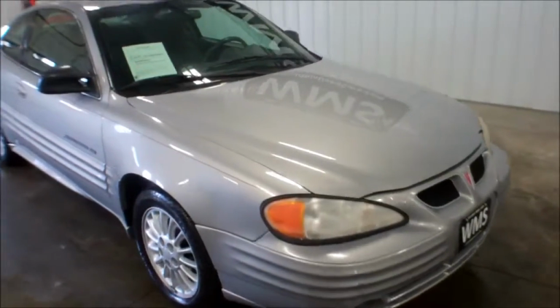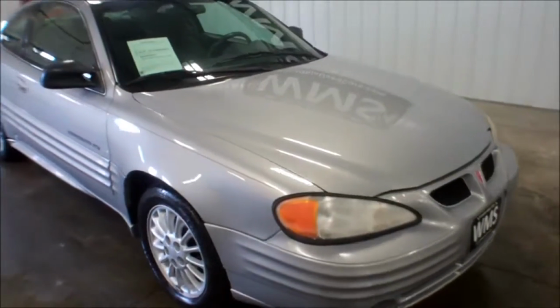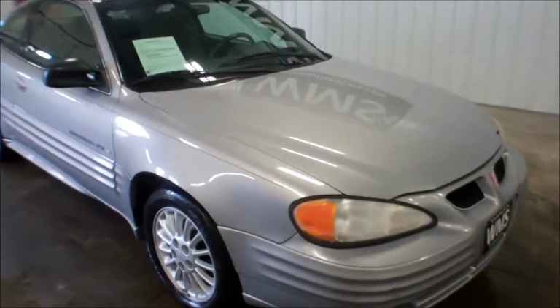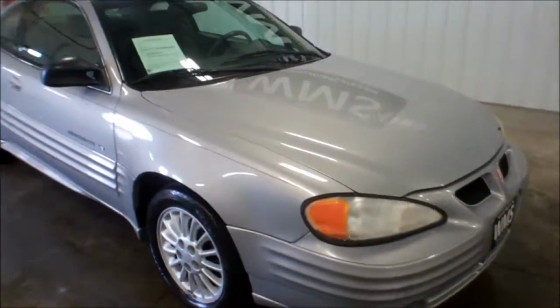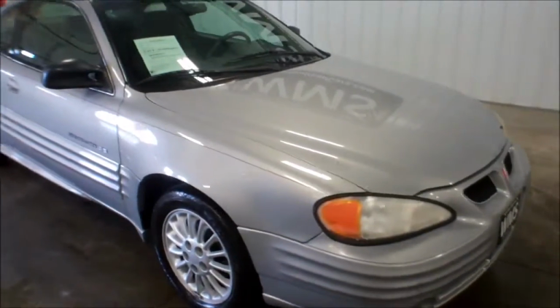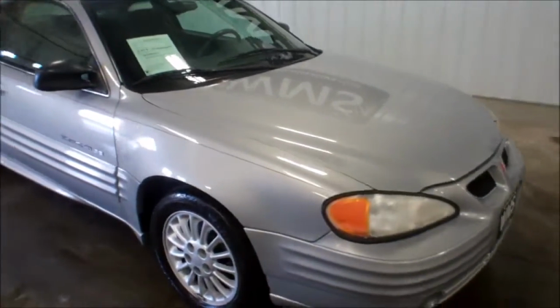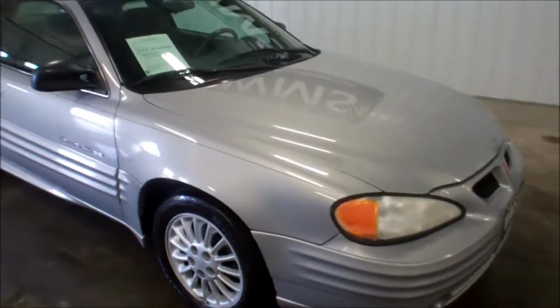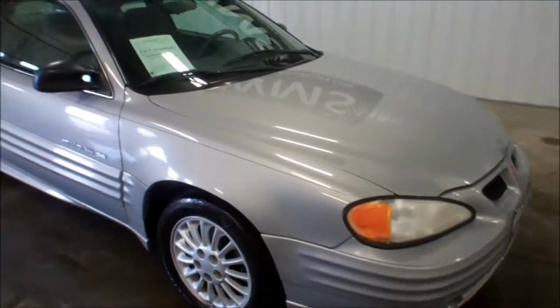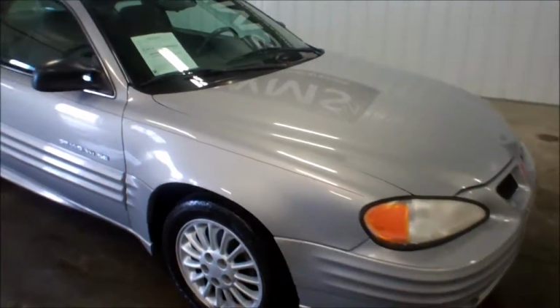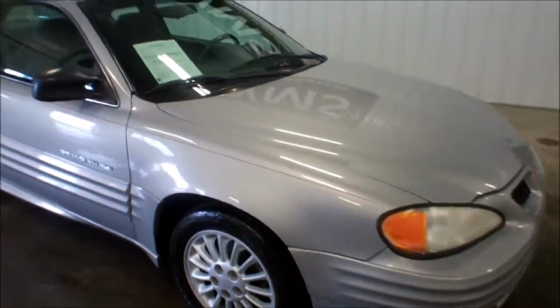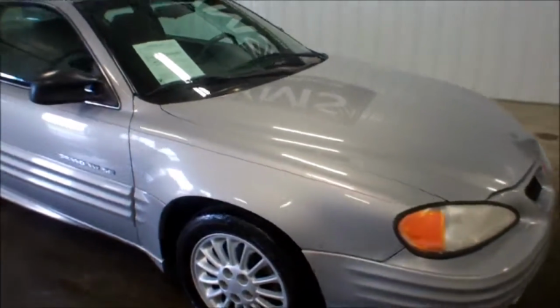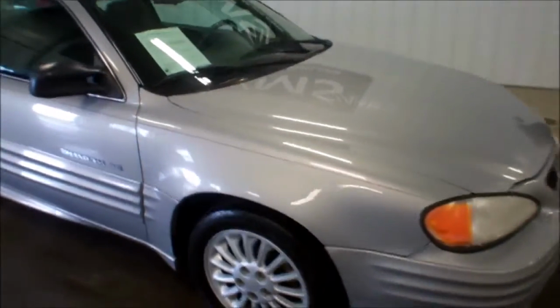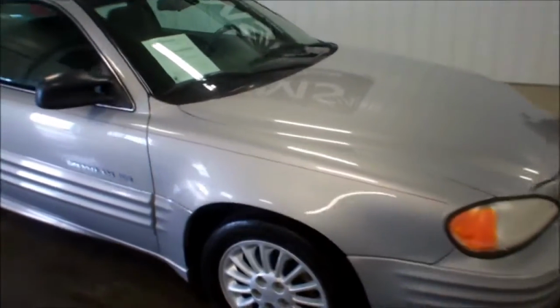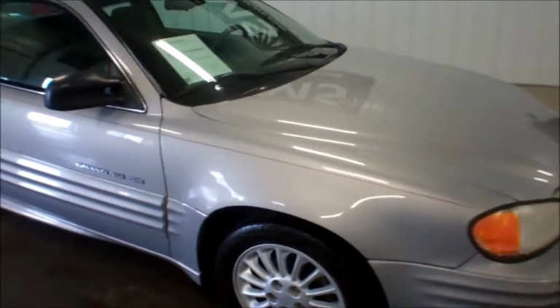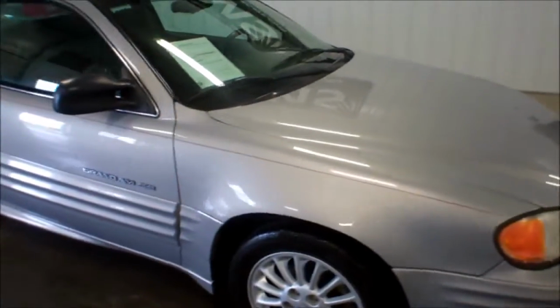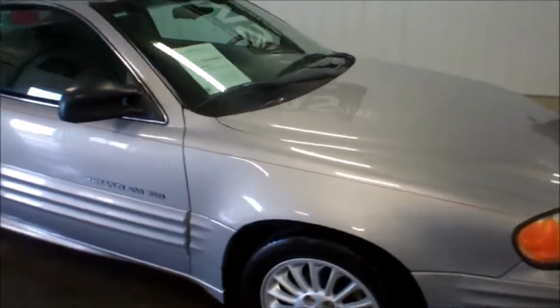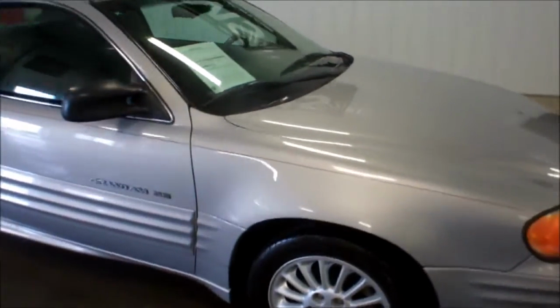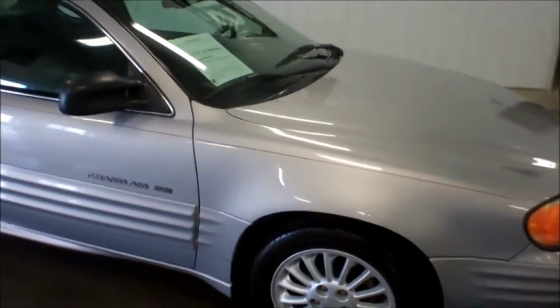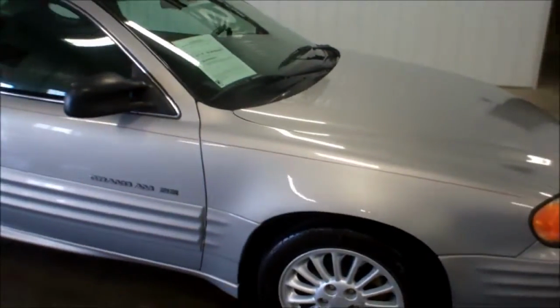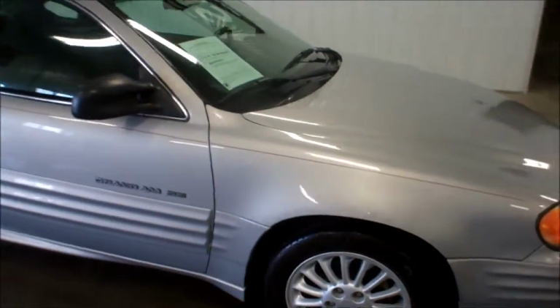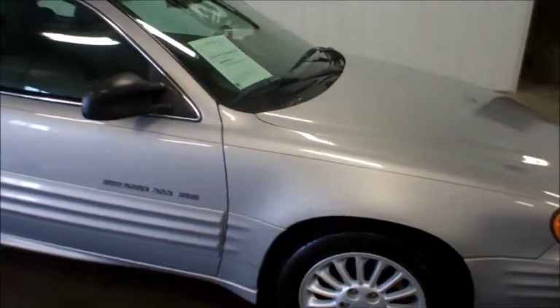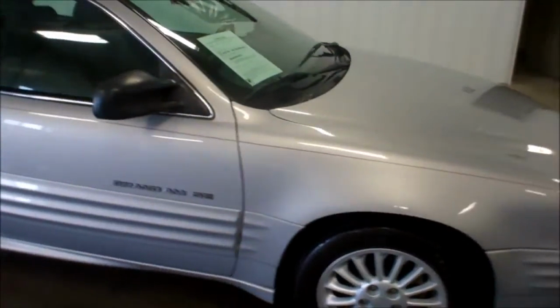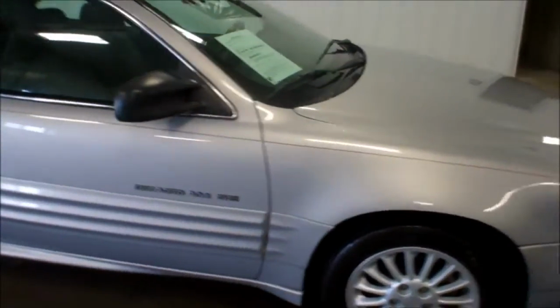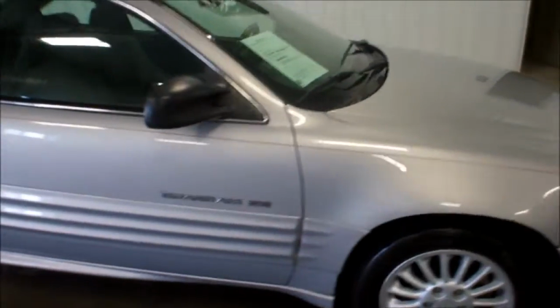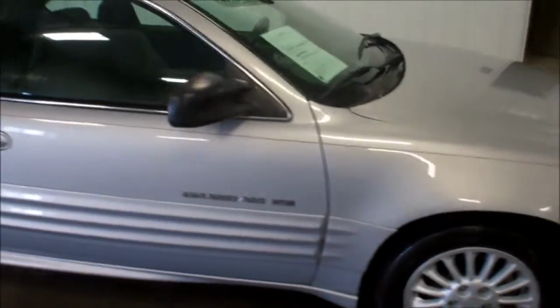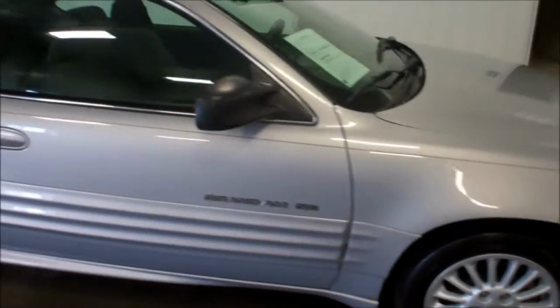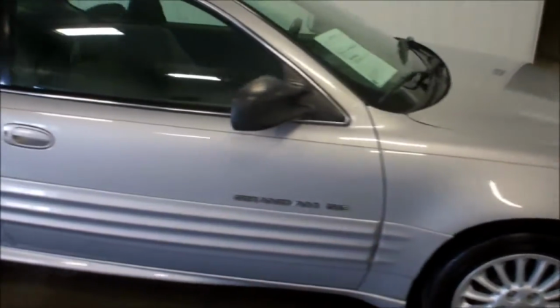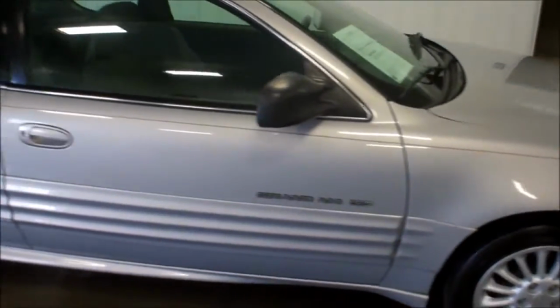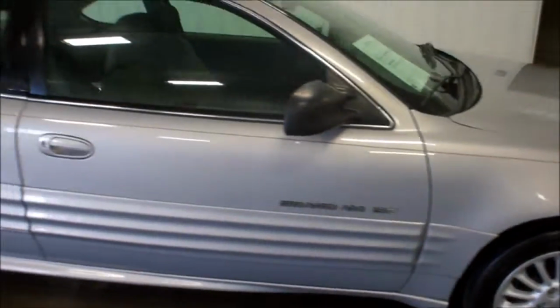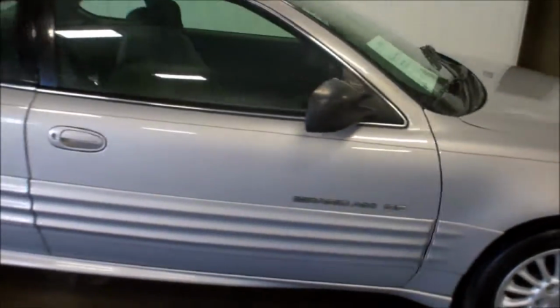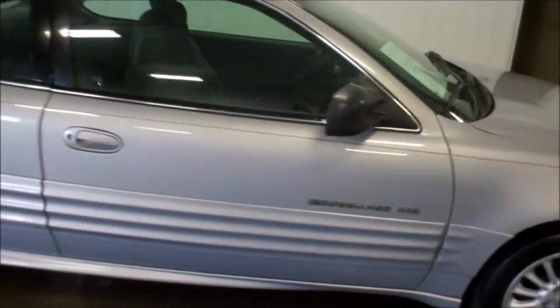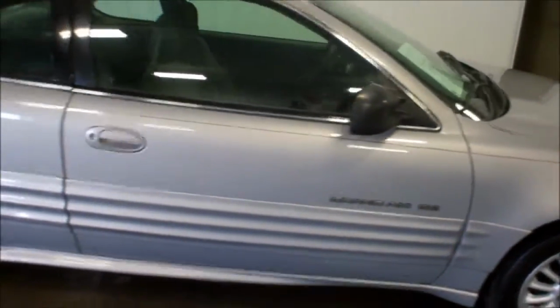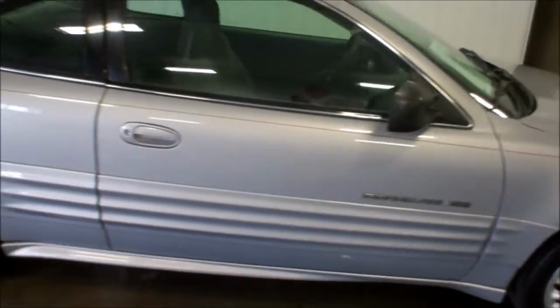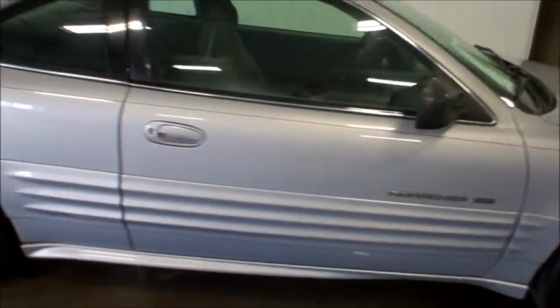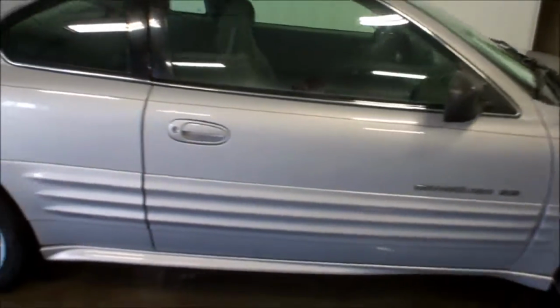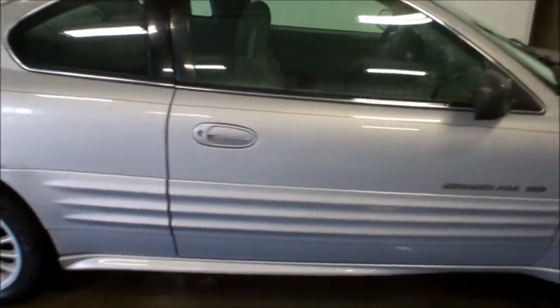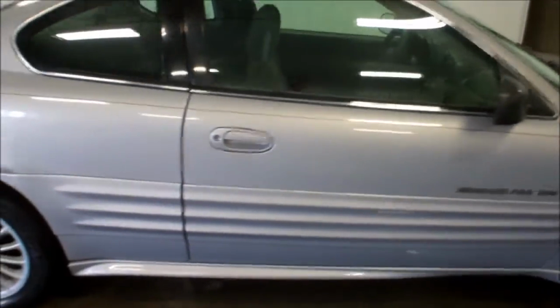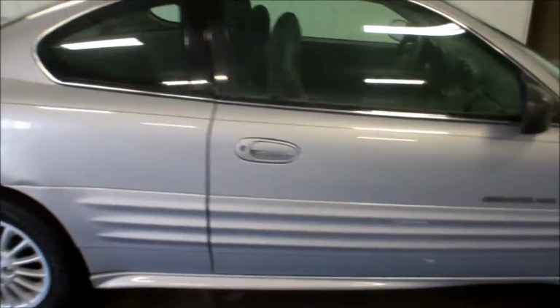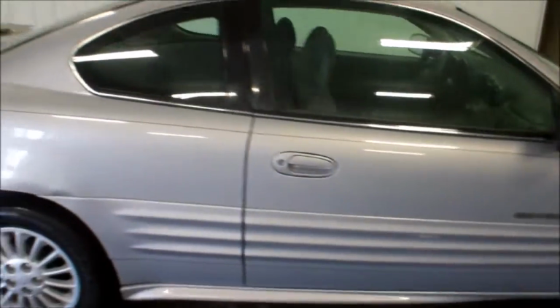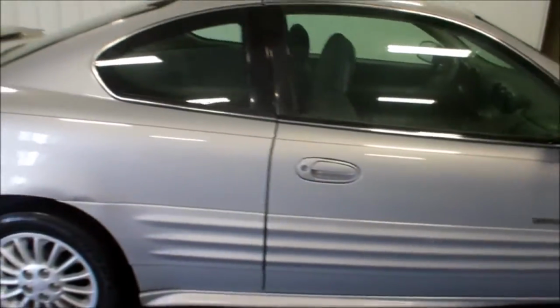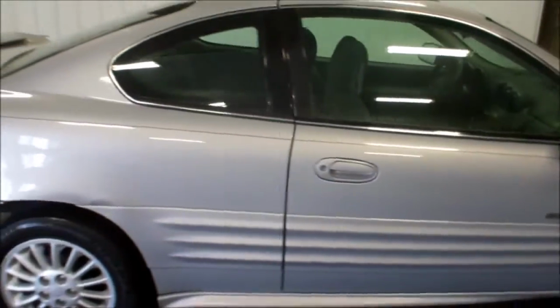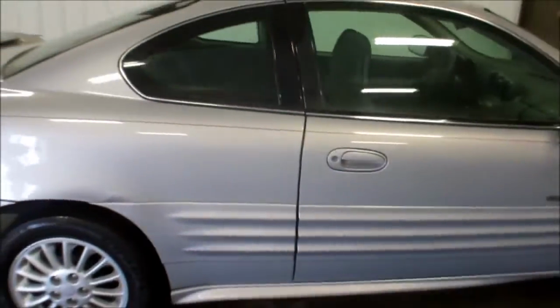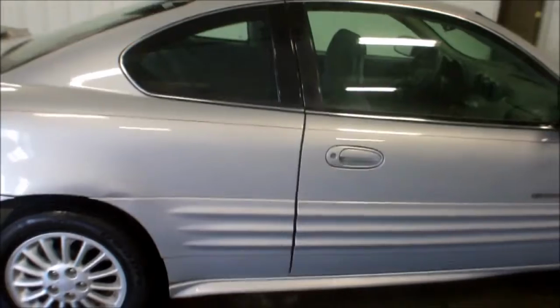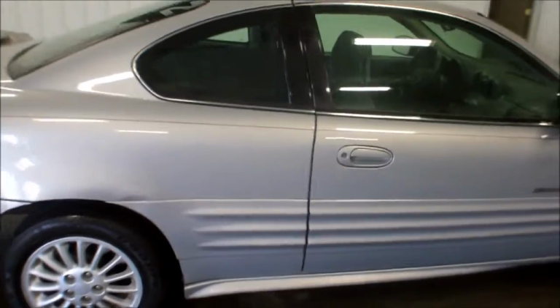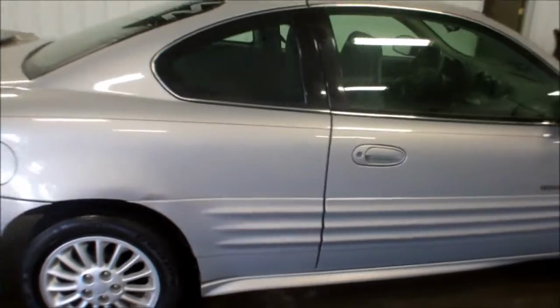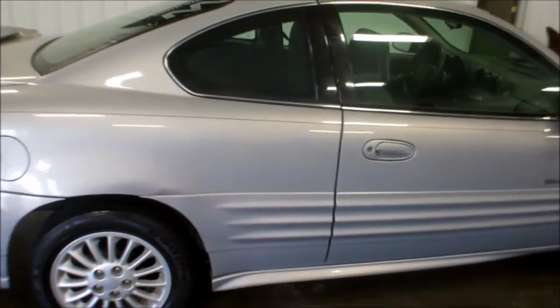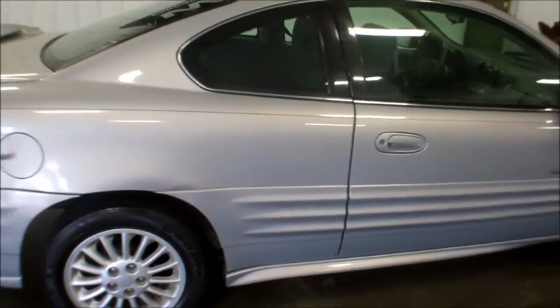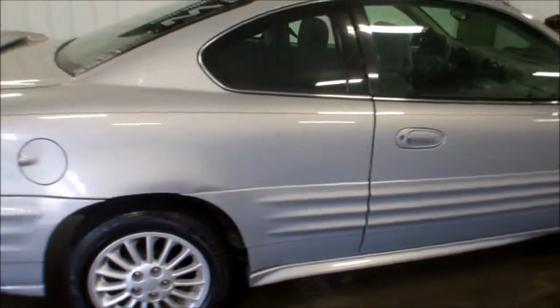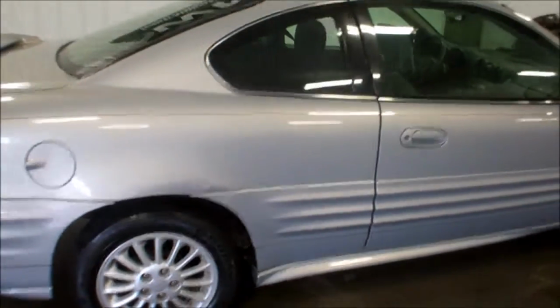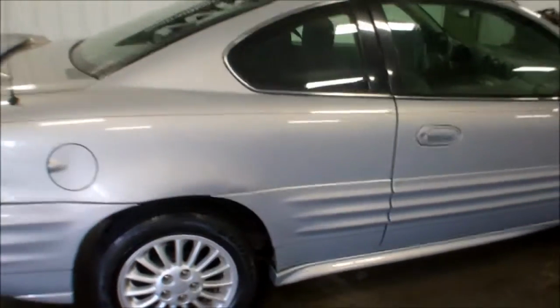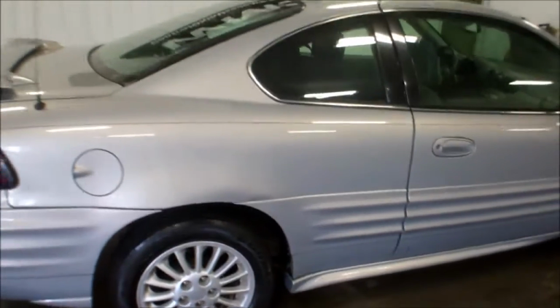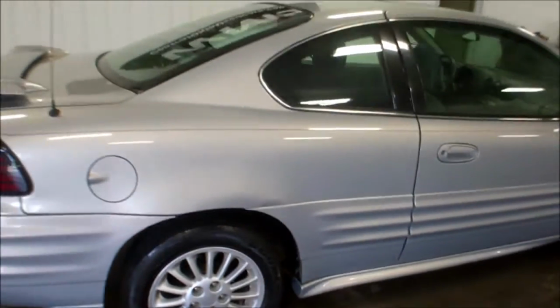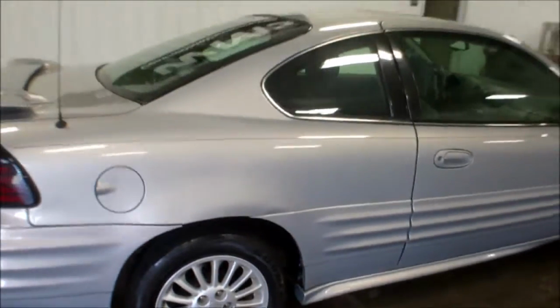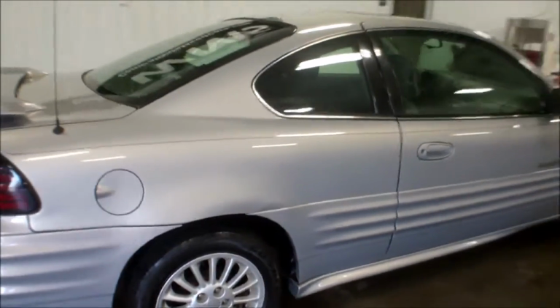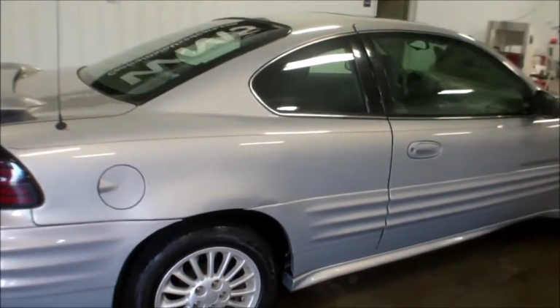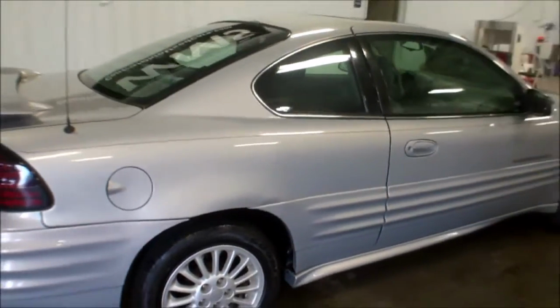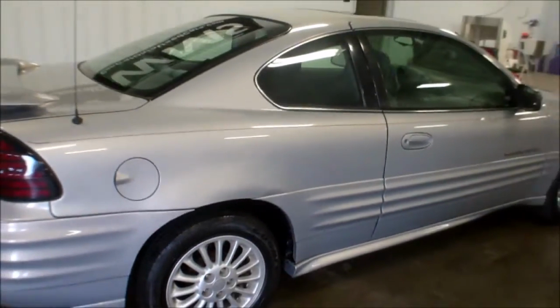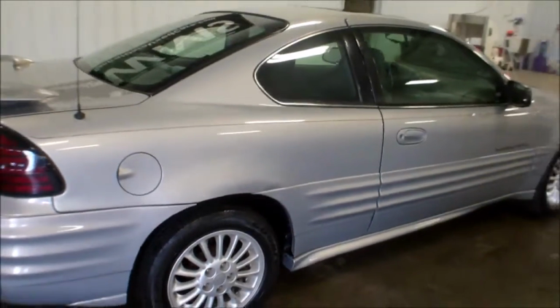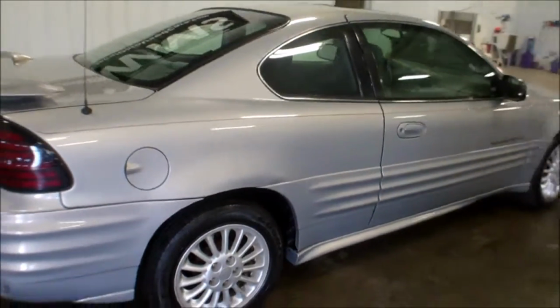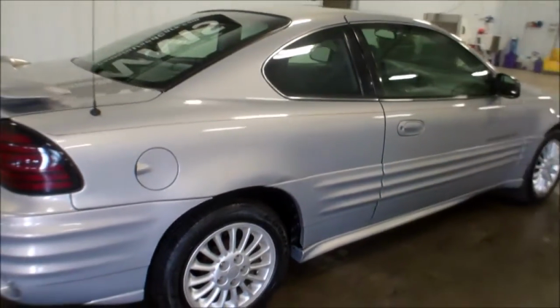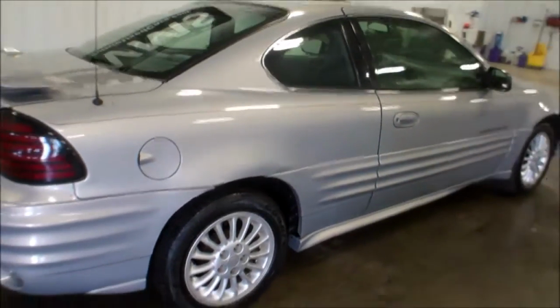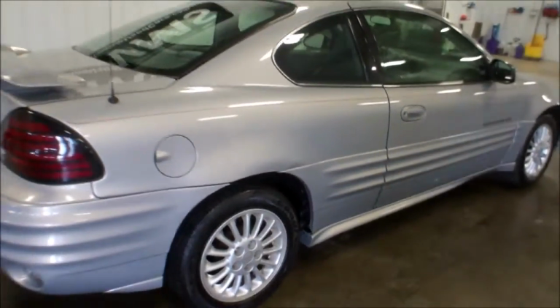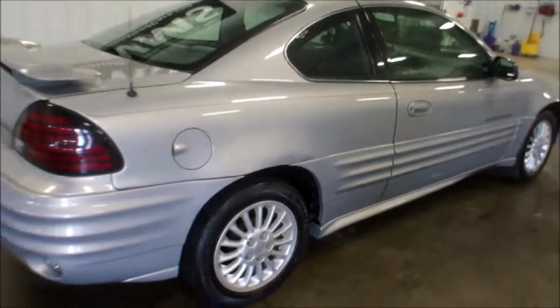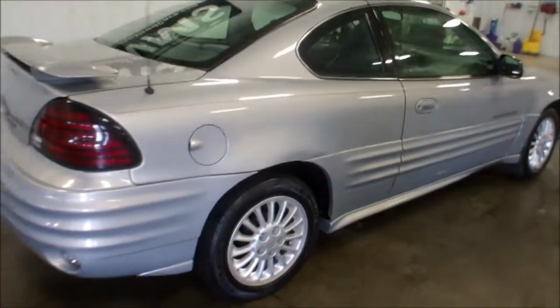Right now I'm going to show you a 2000 Pontiac Grand Am SE. This car has 64,000 miles on it.